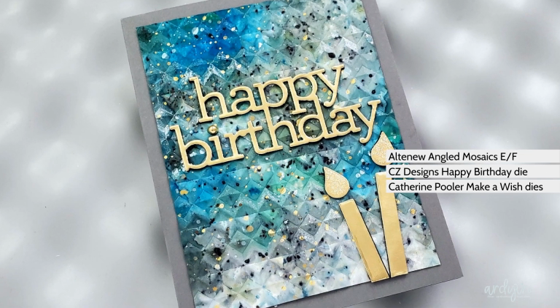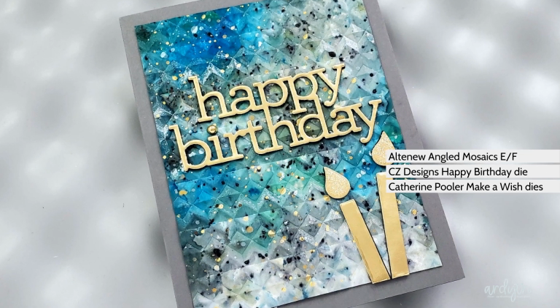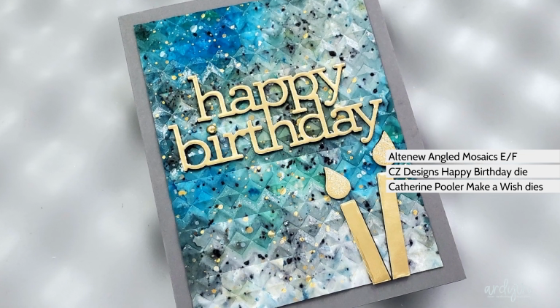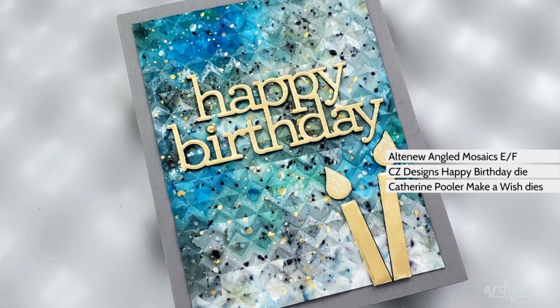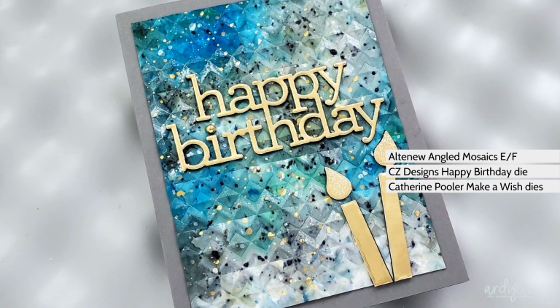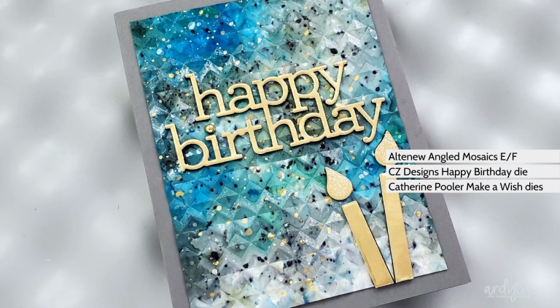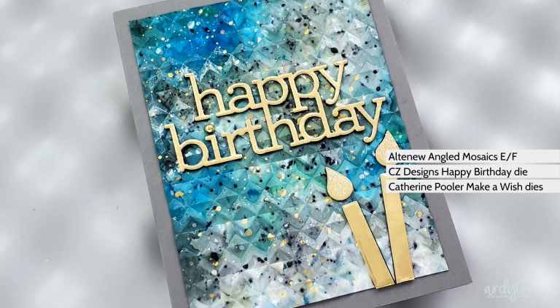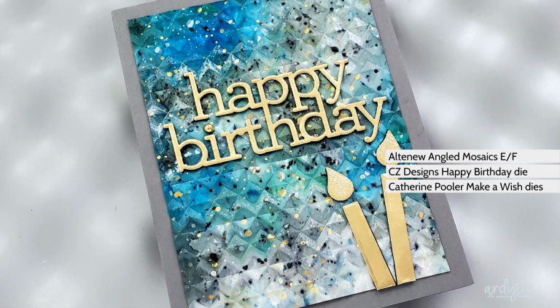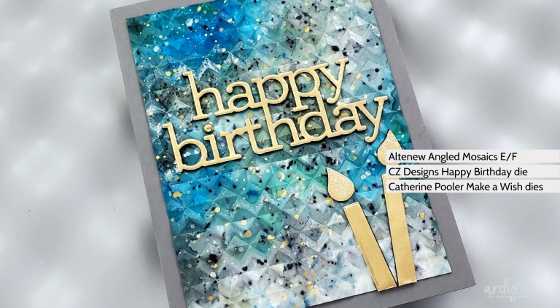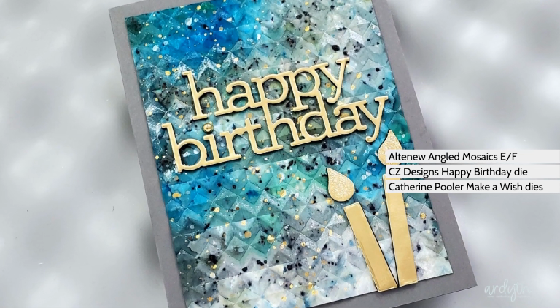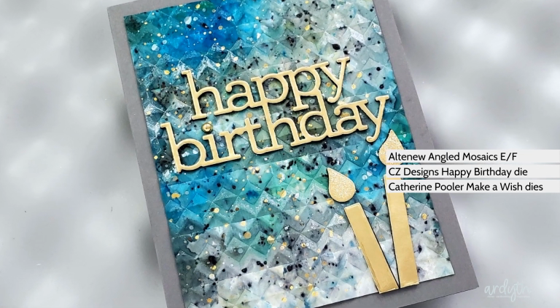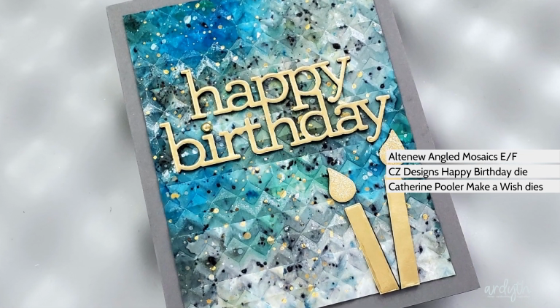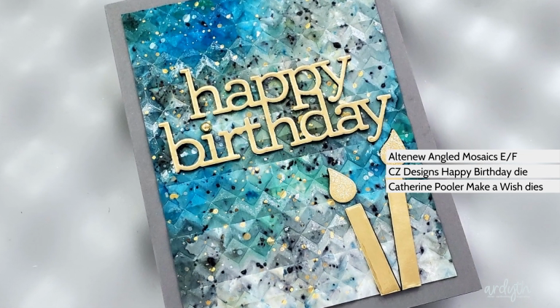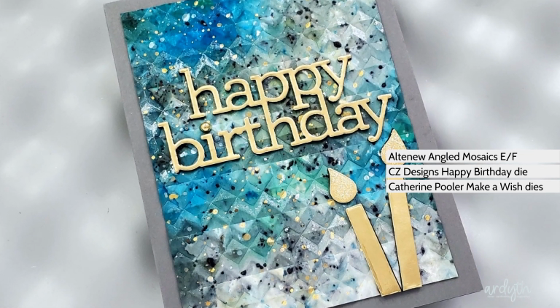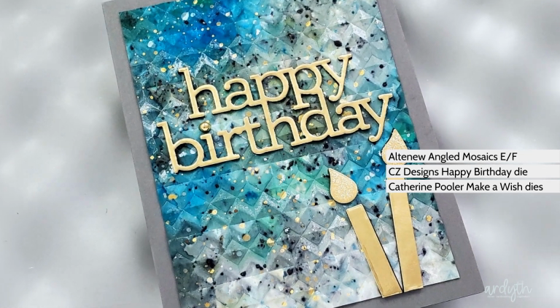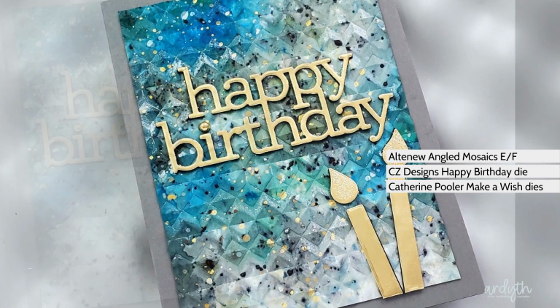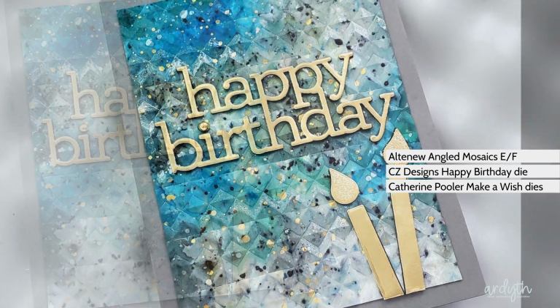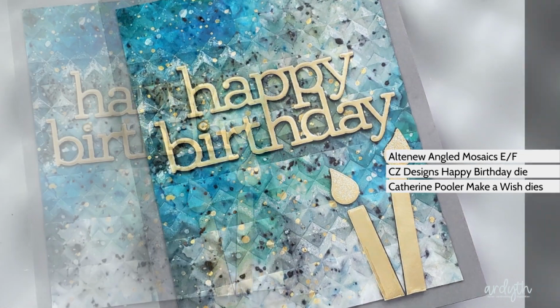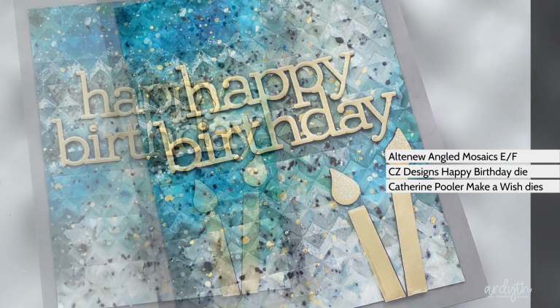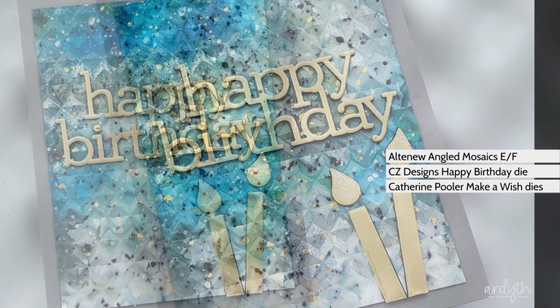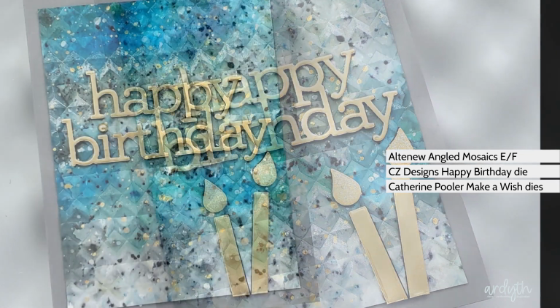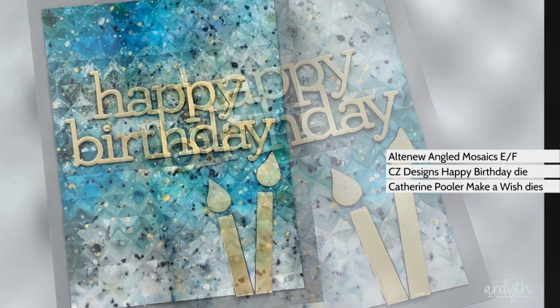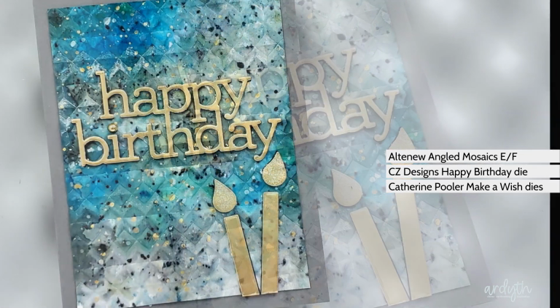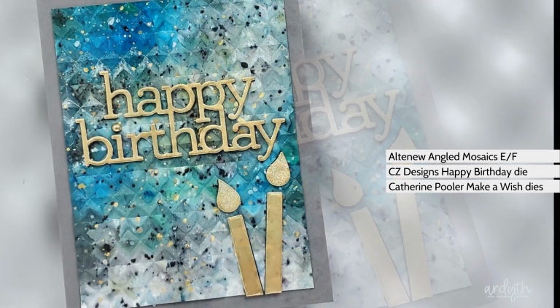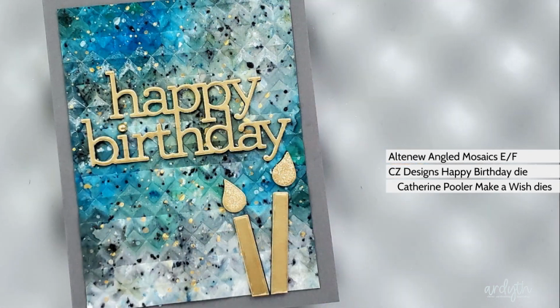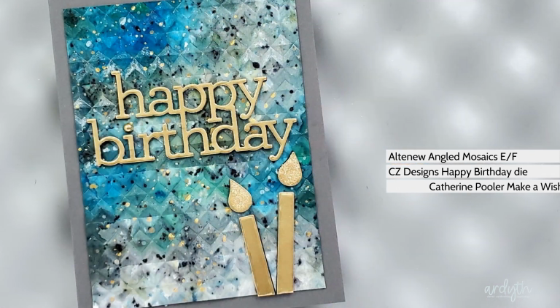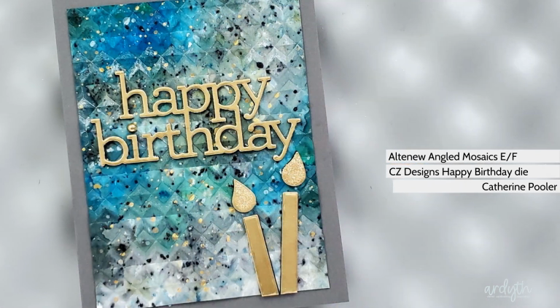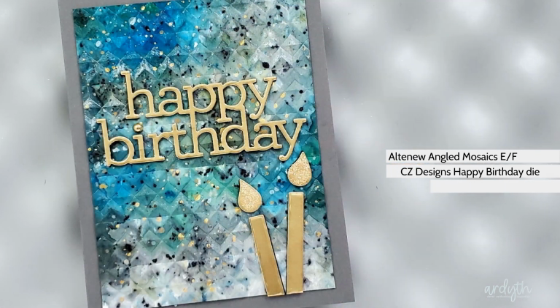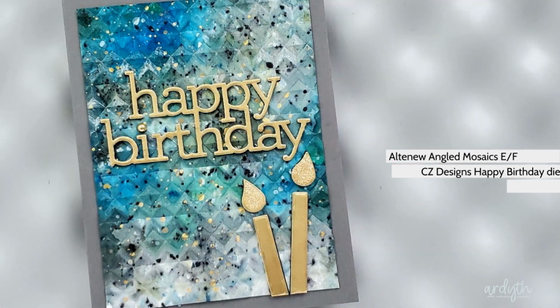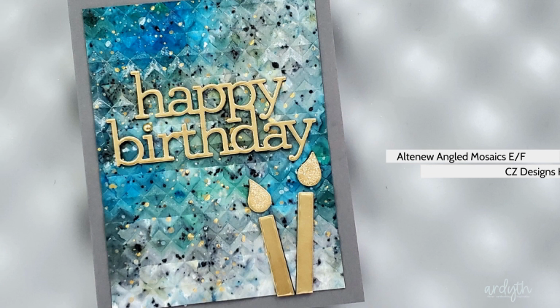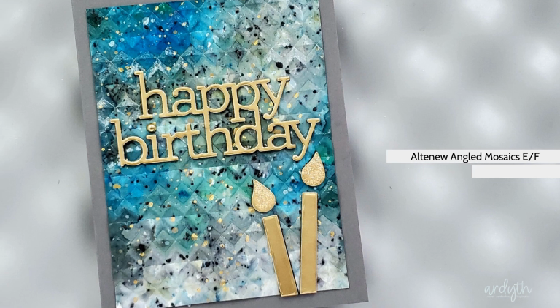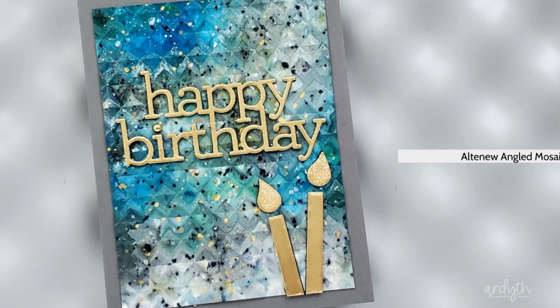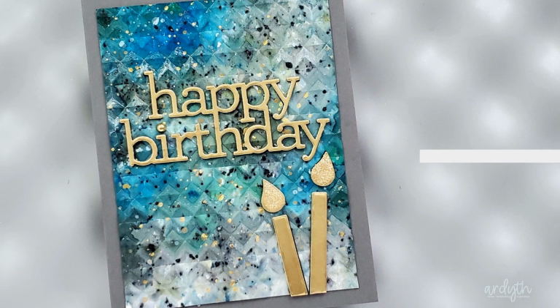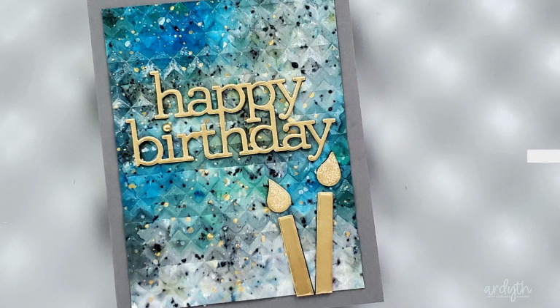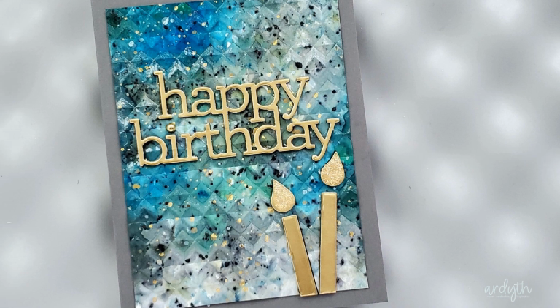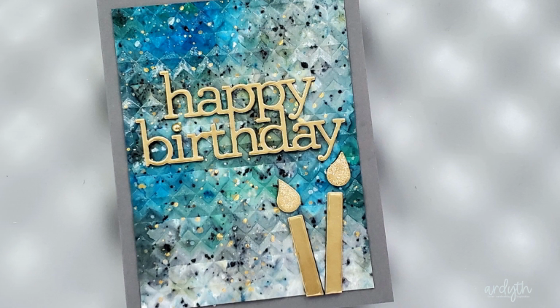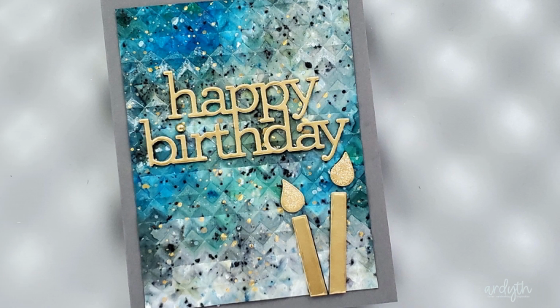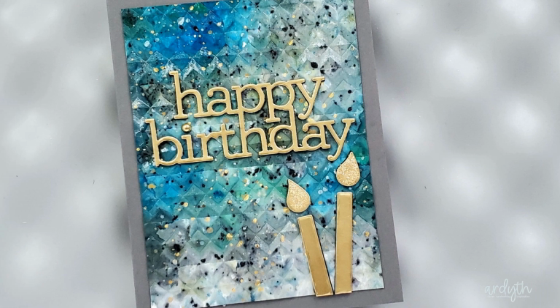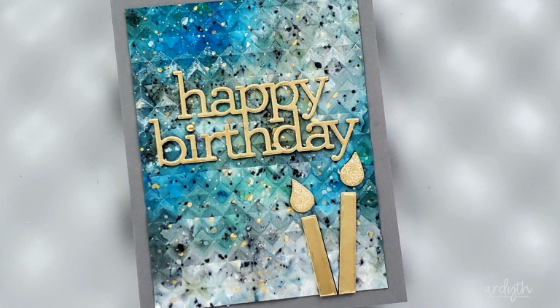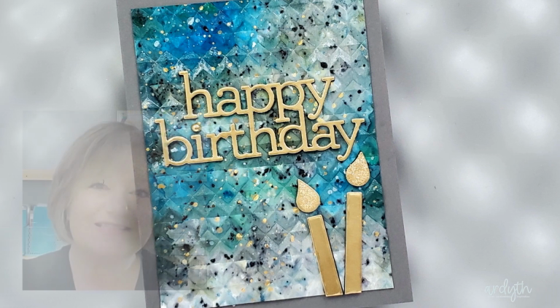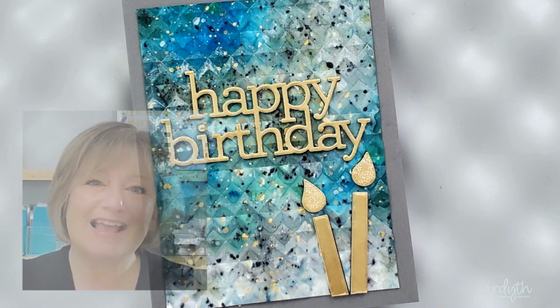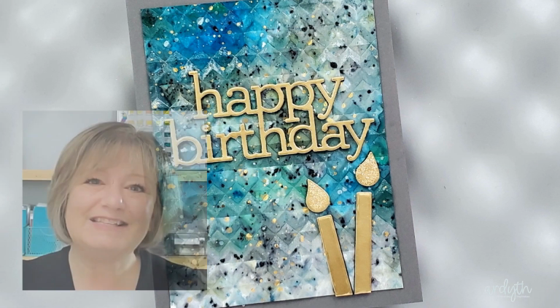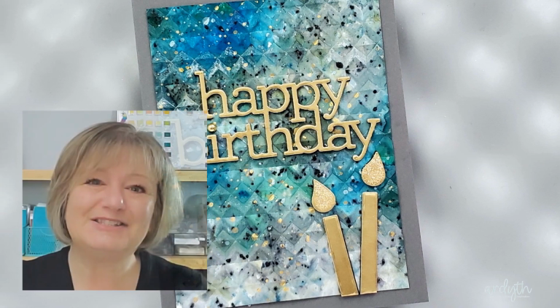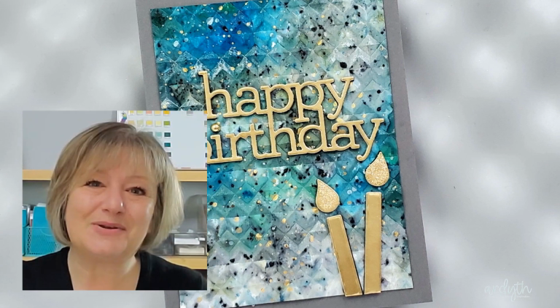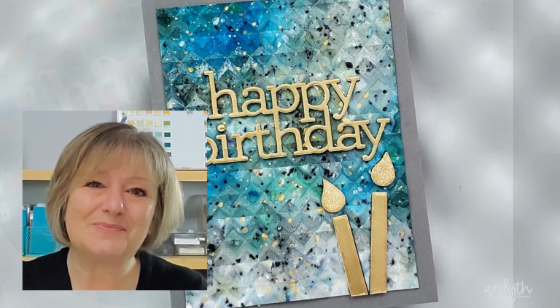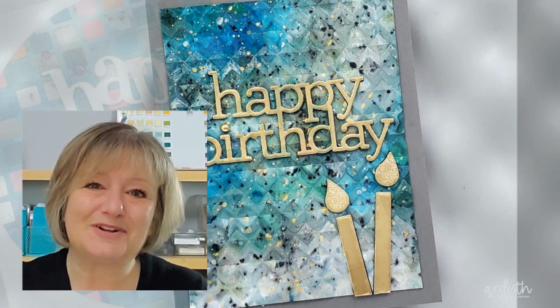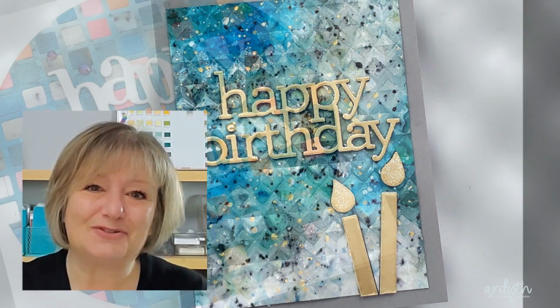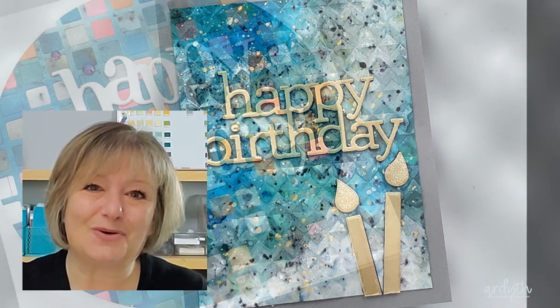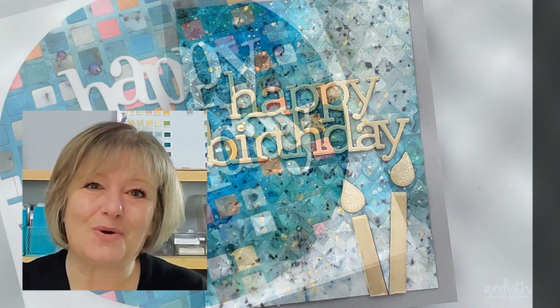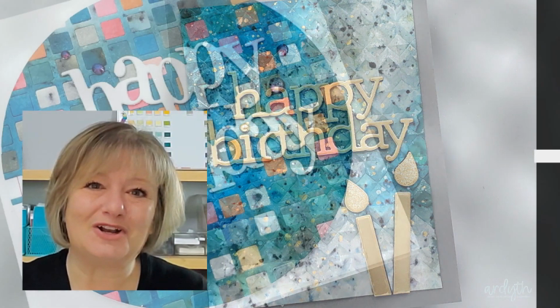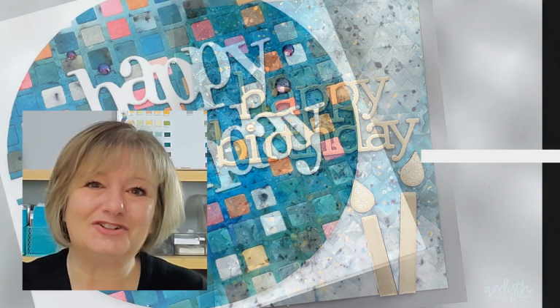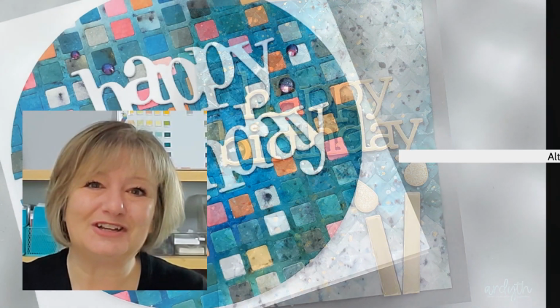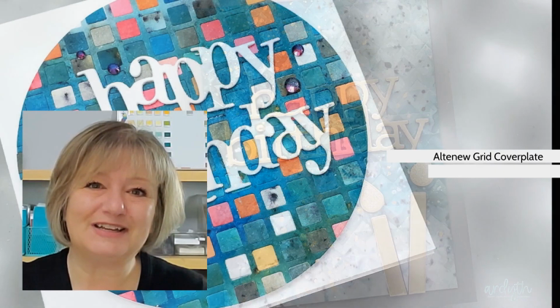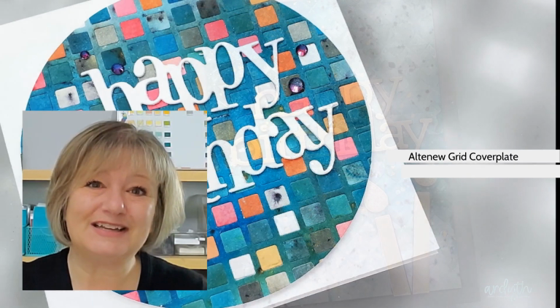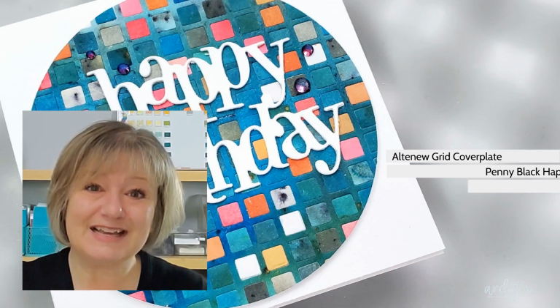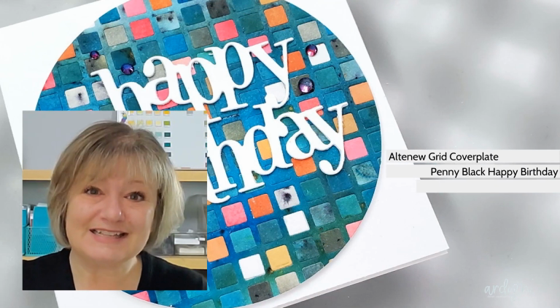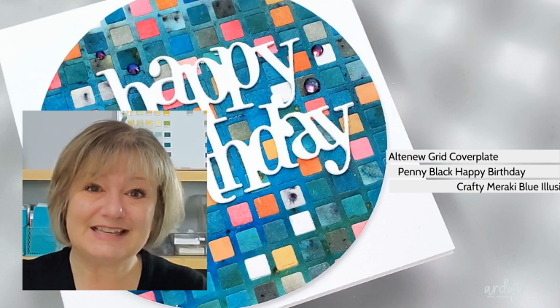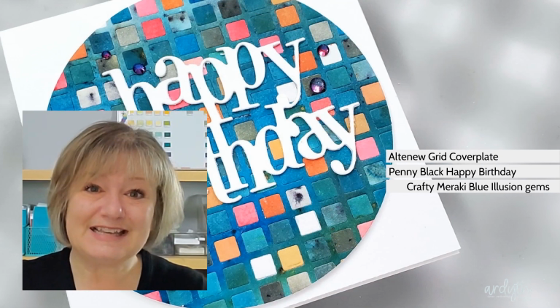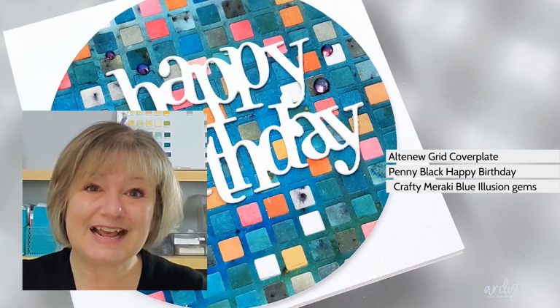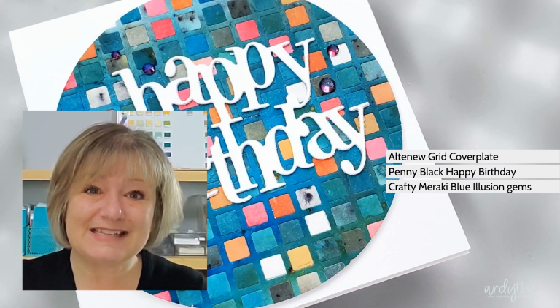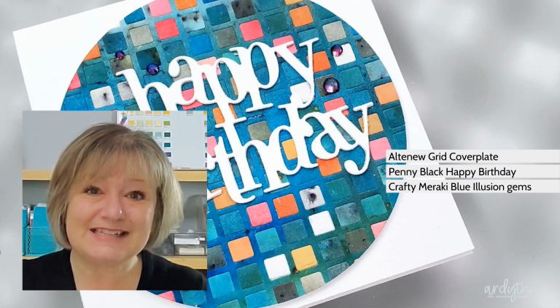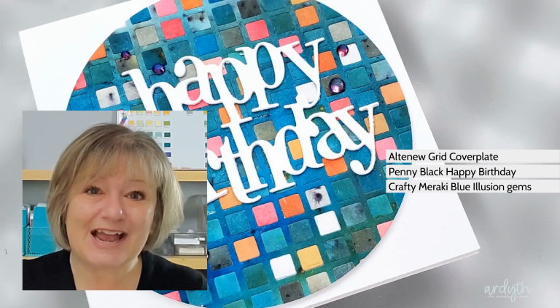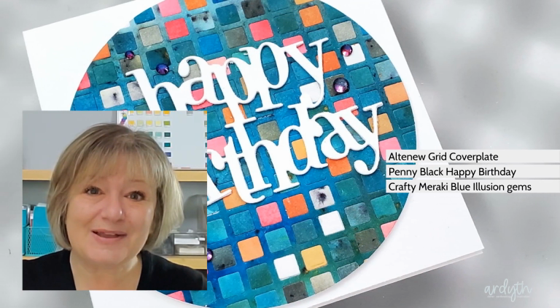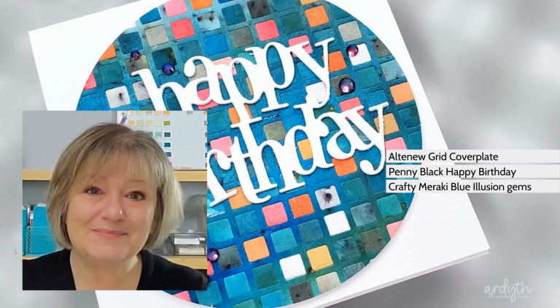I put links to all the supplies I used in the video description below. Thanks so much for watching — see you next time!